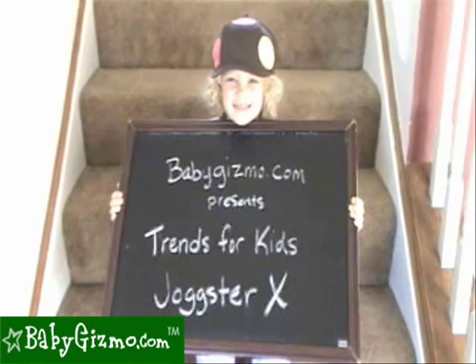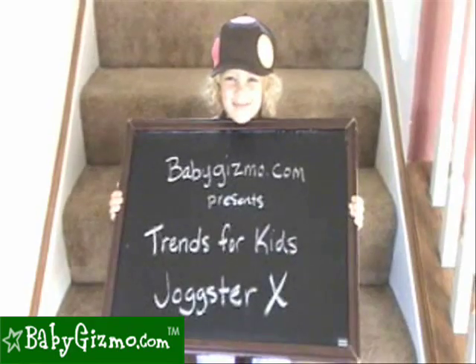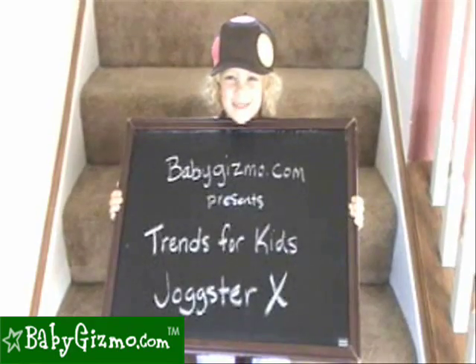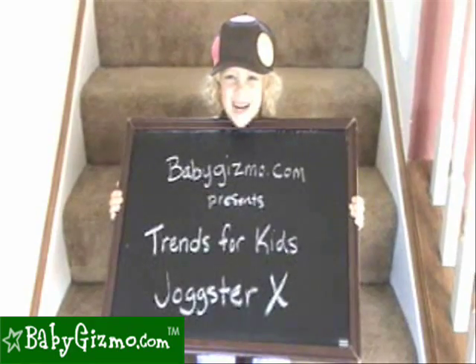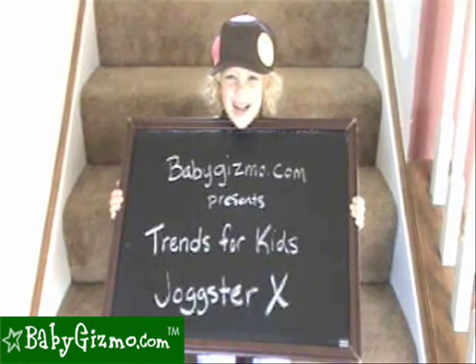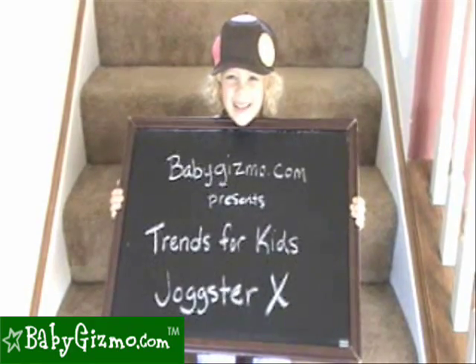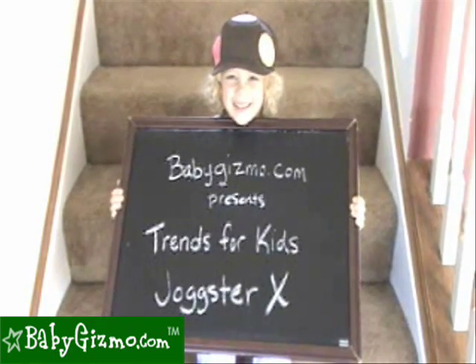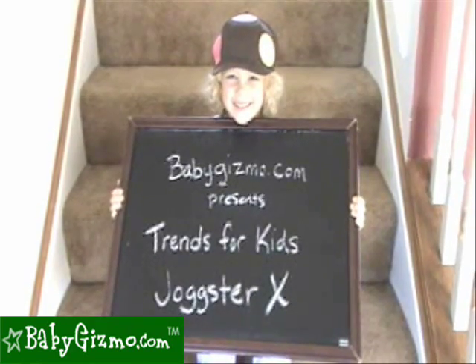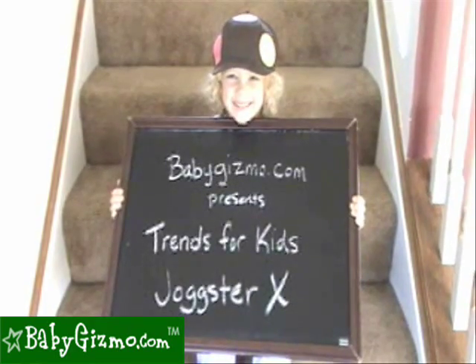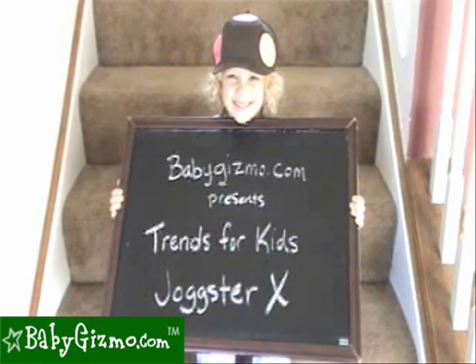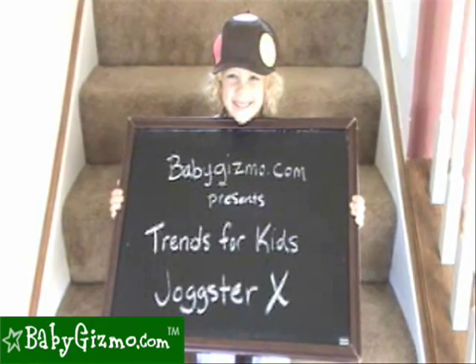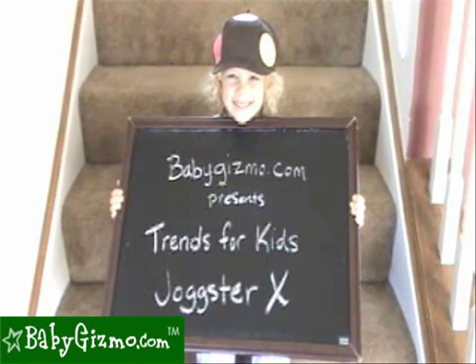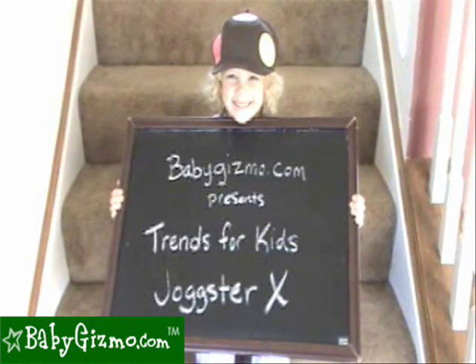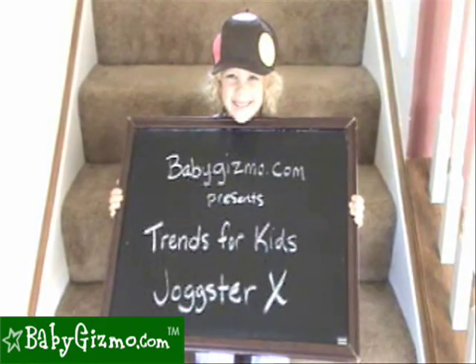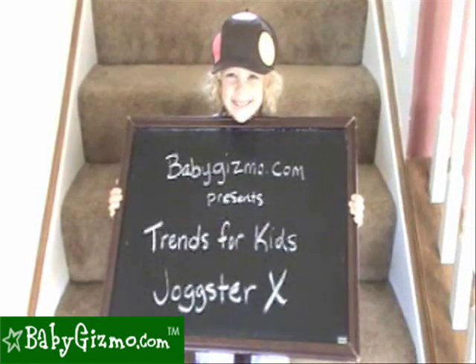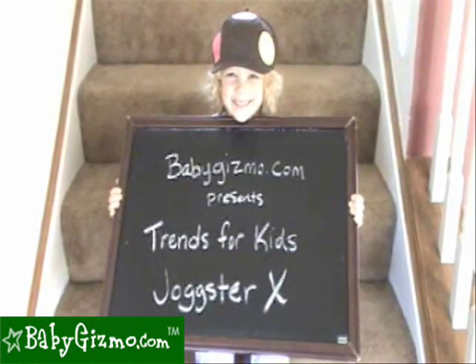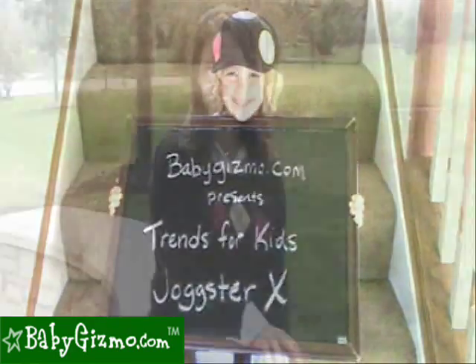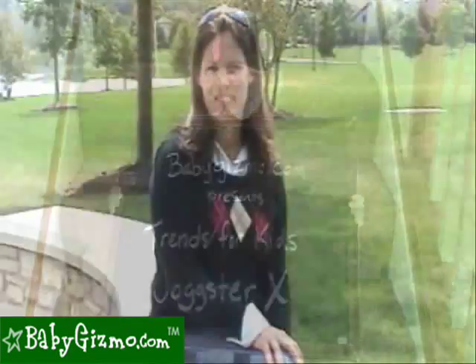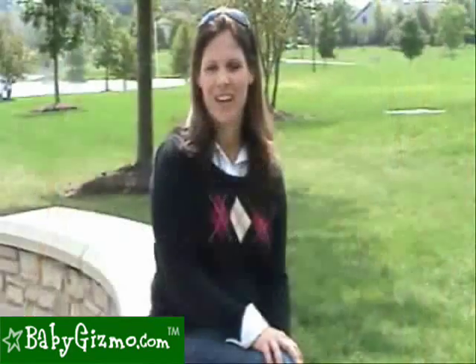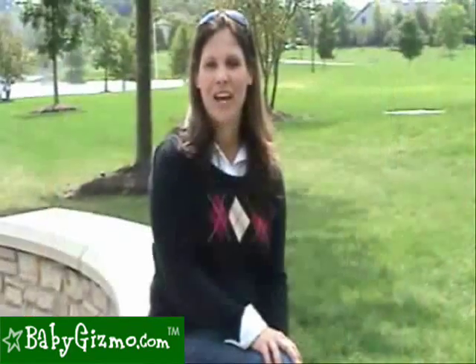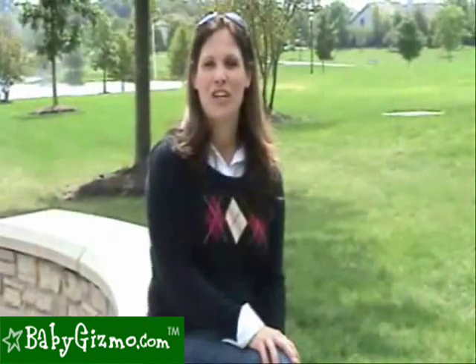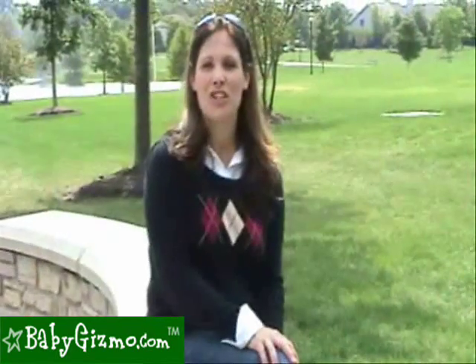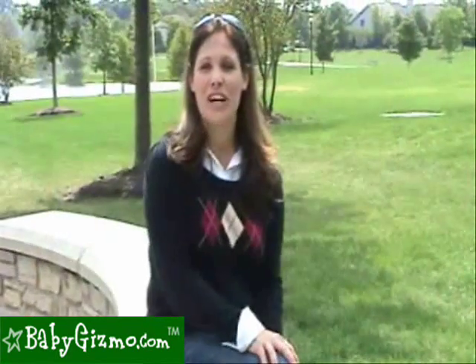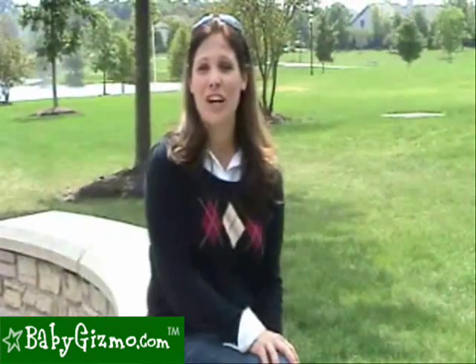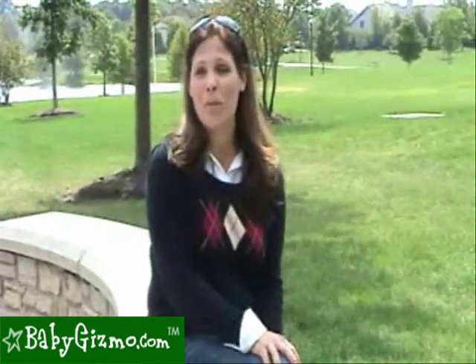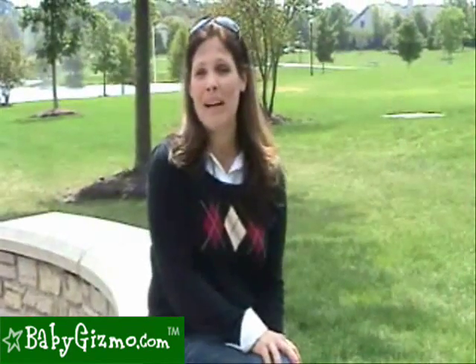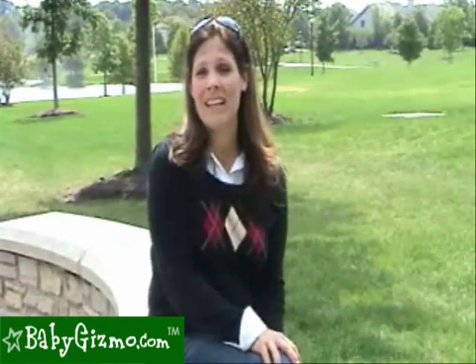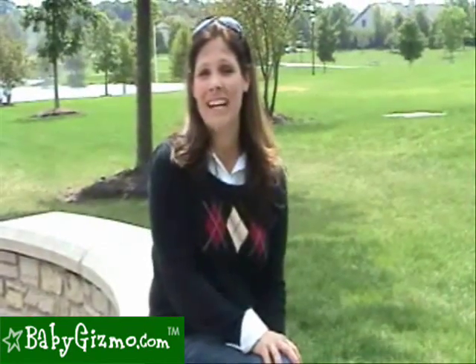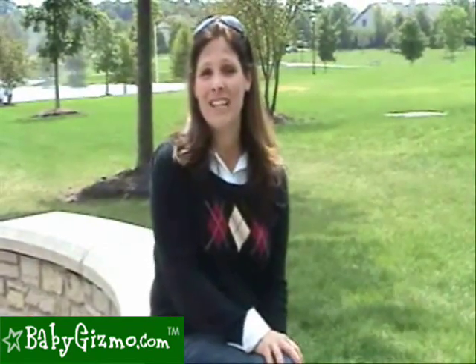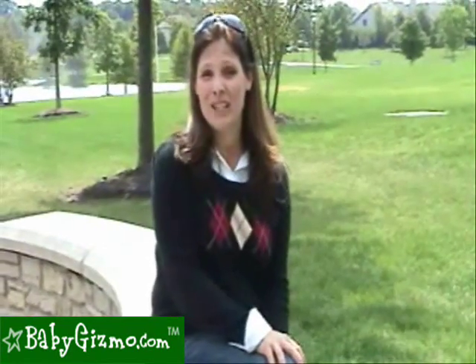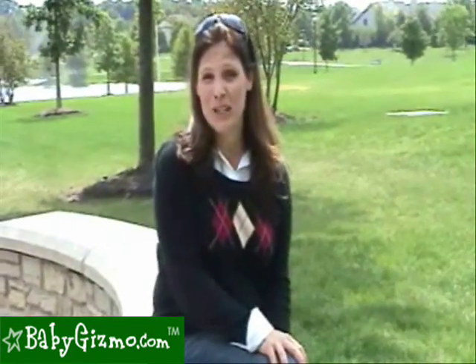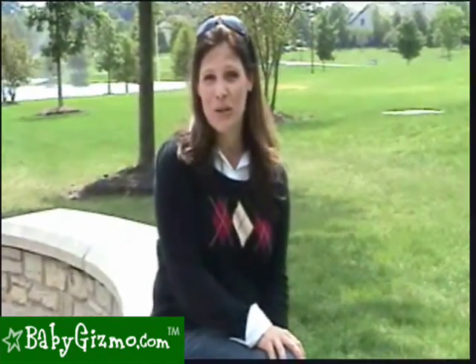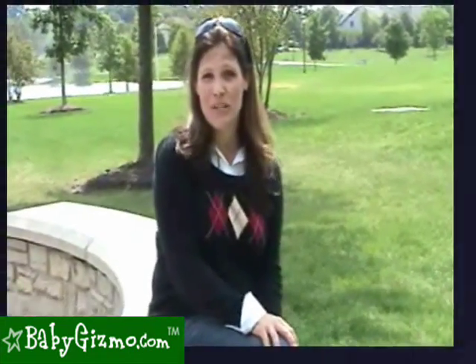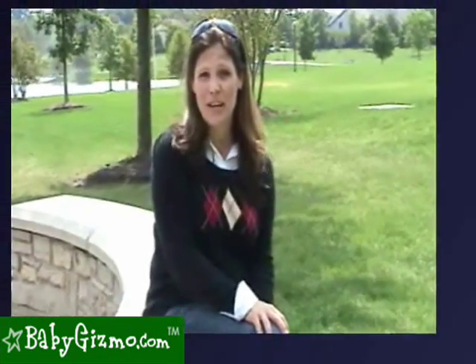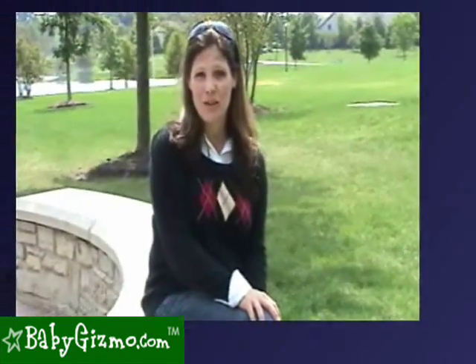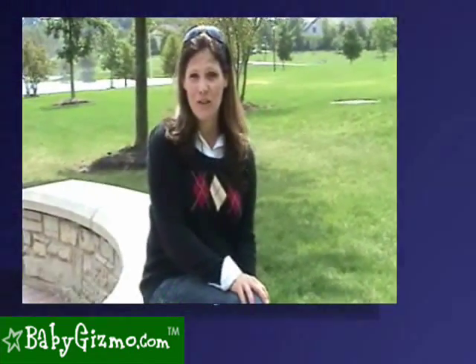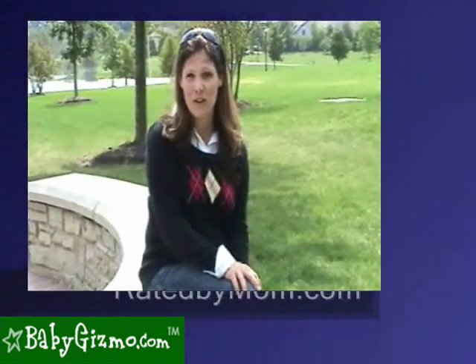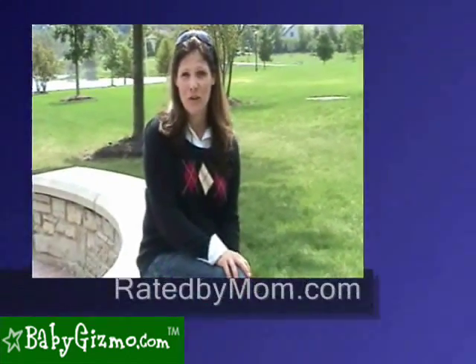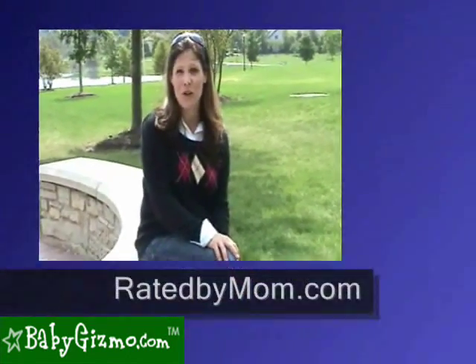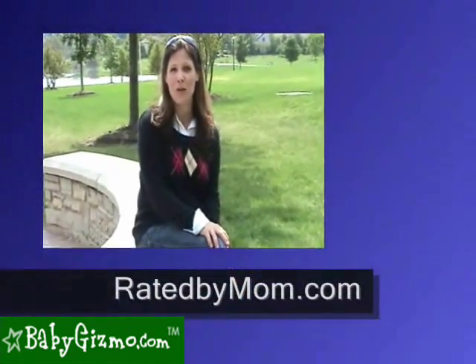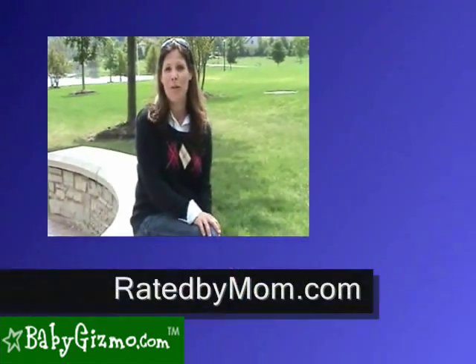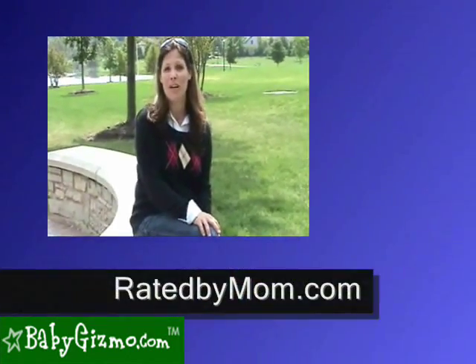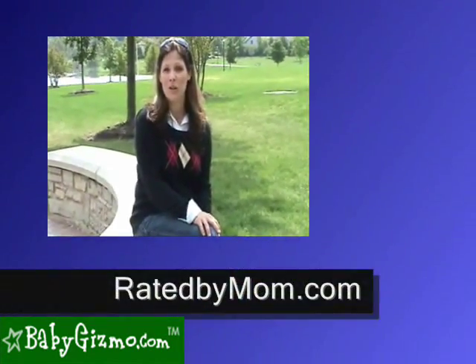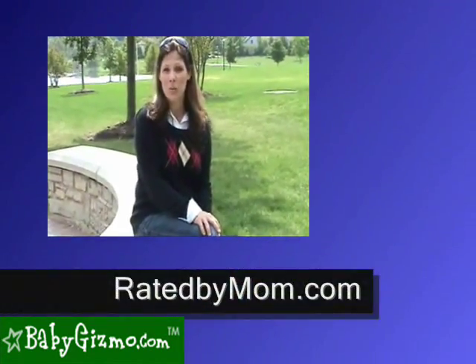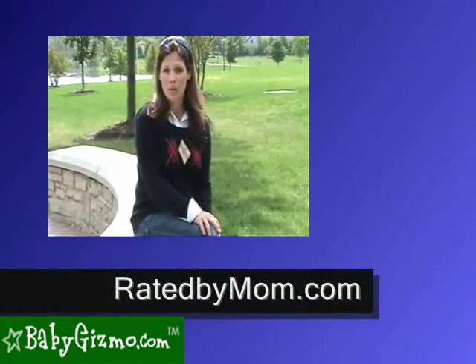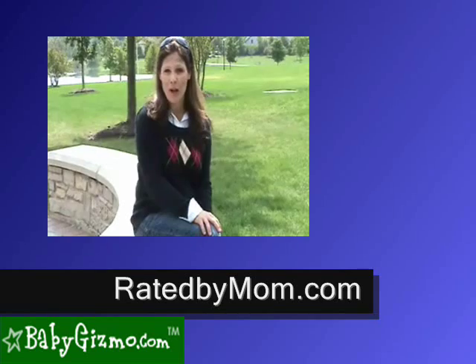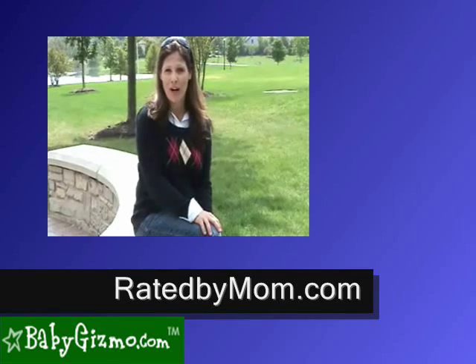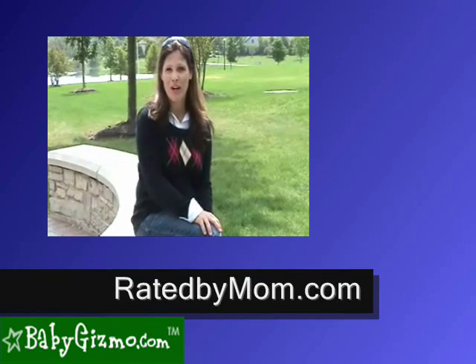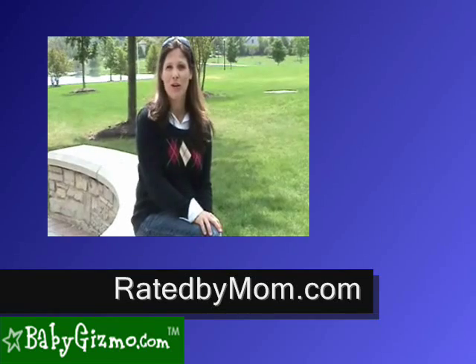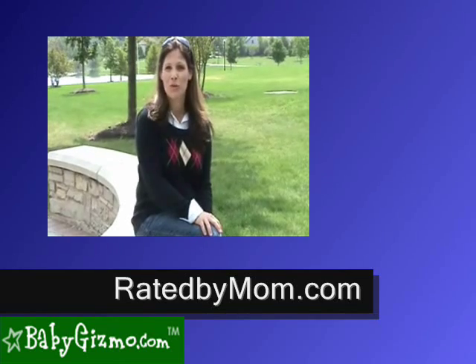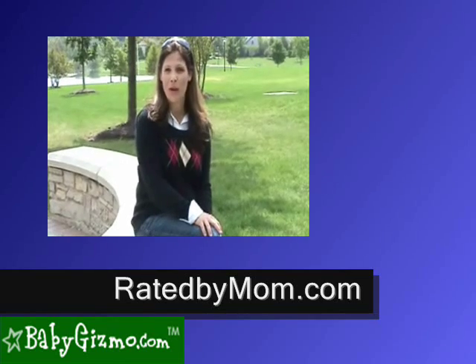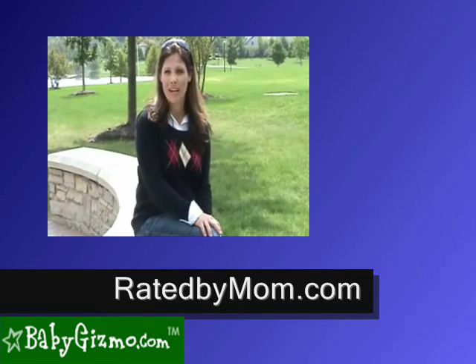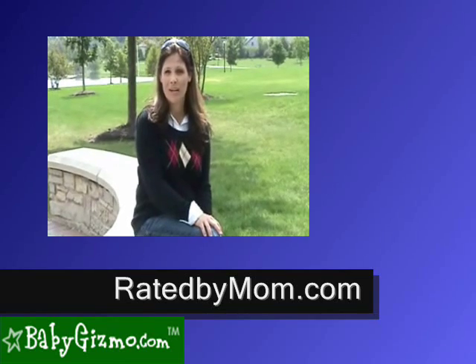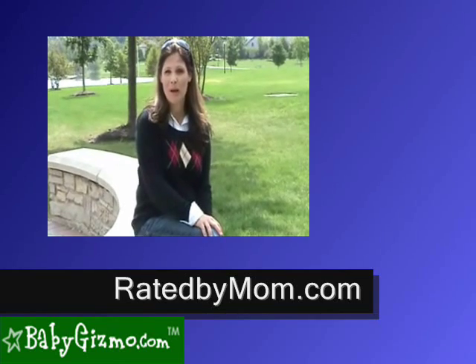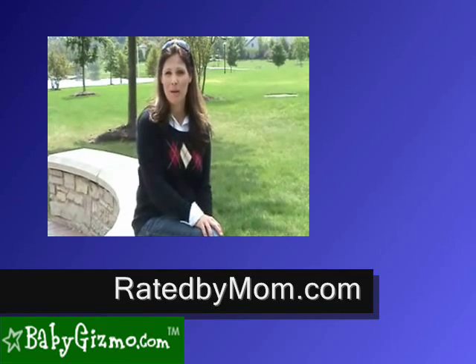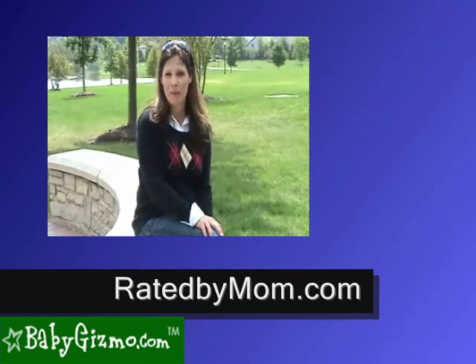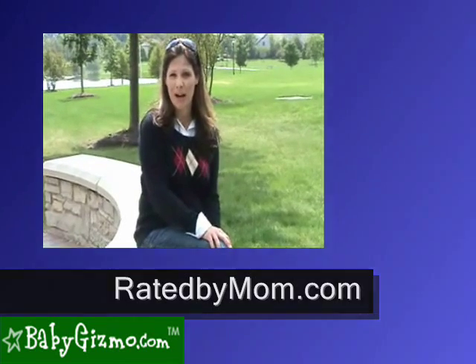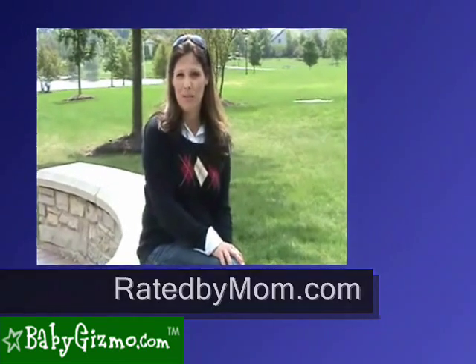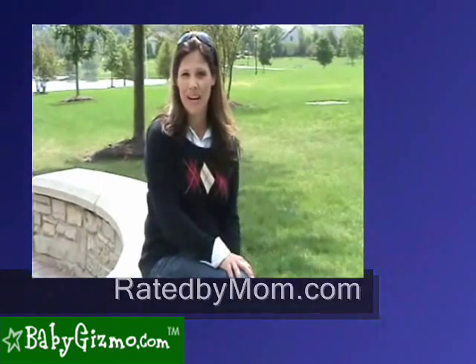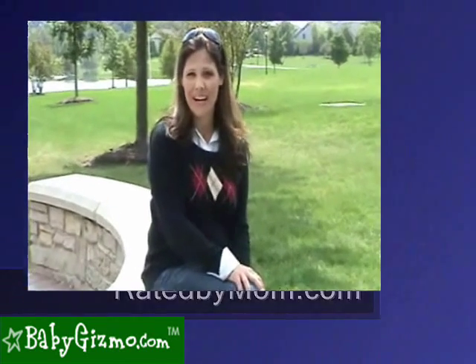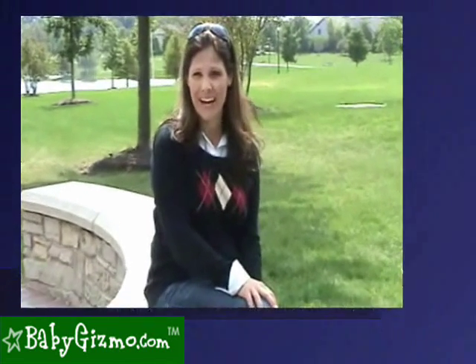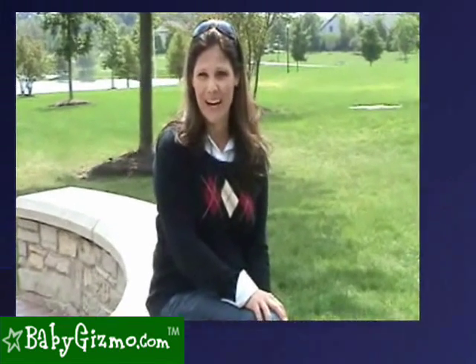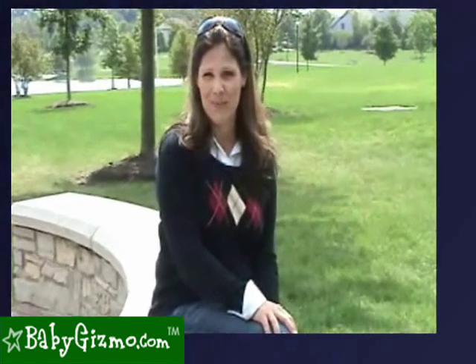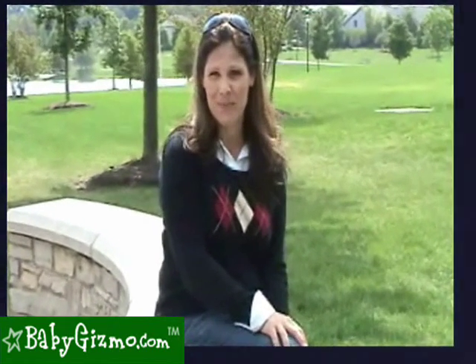Bye! Check out all my latest news and reviews on my new blog, ratedbymom.com.